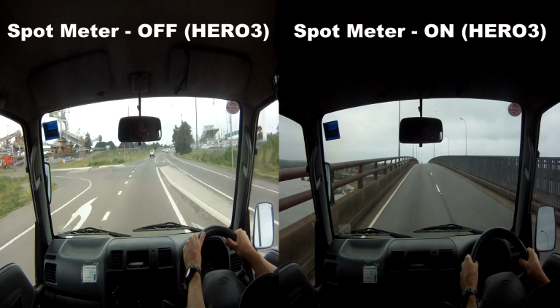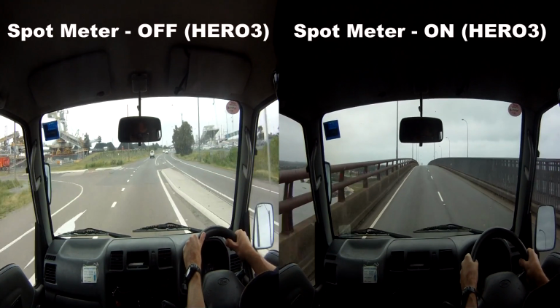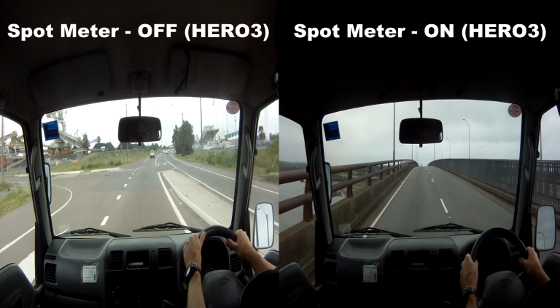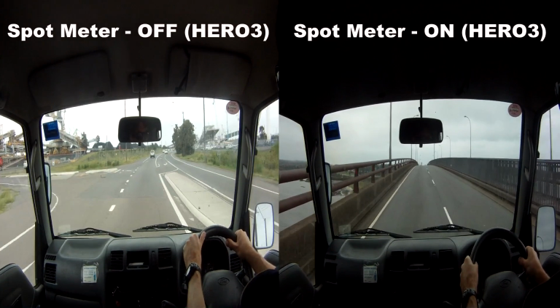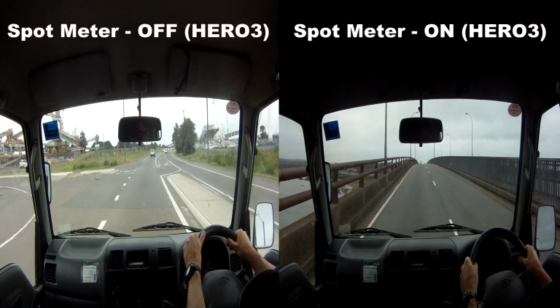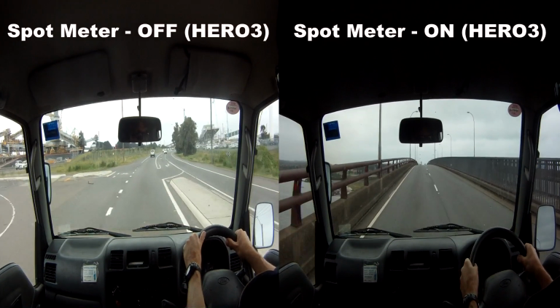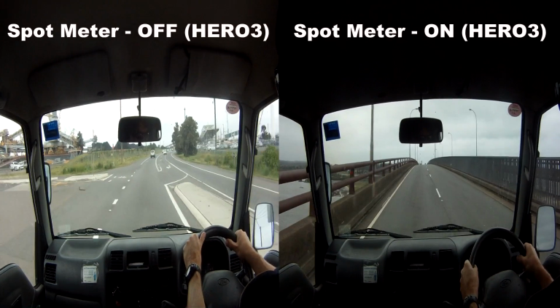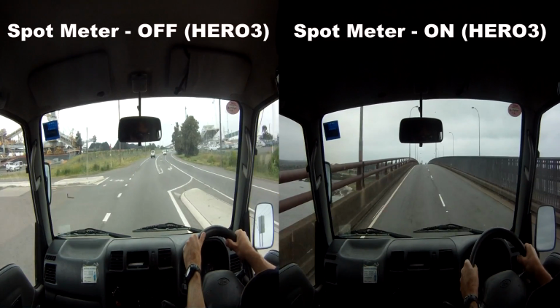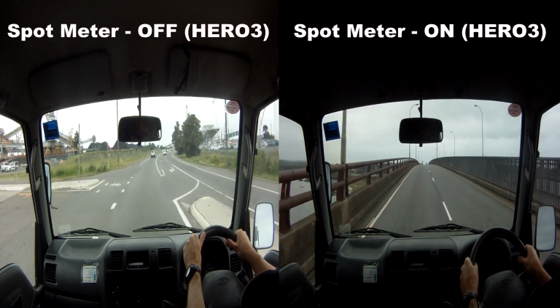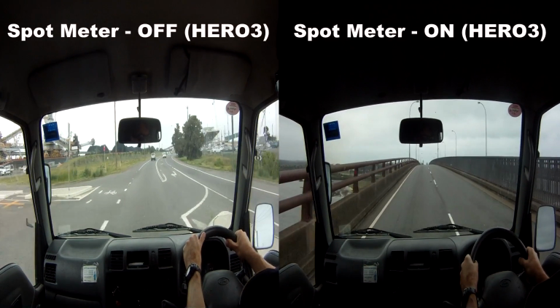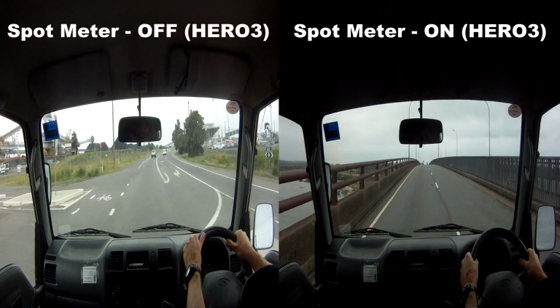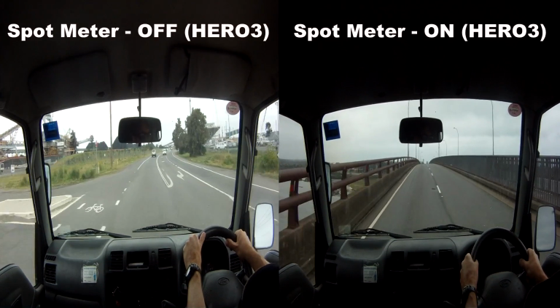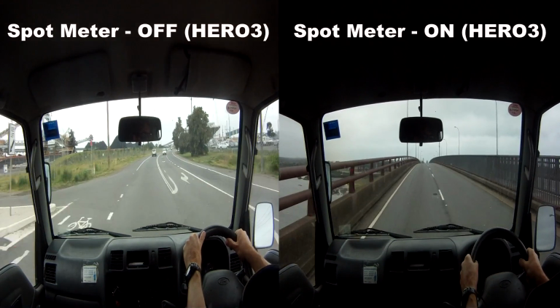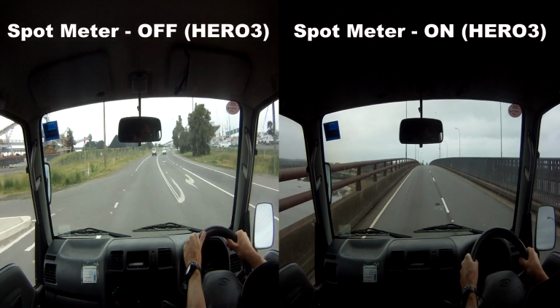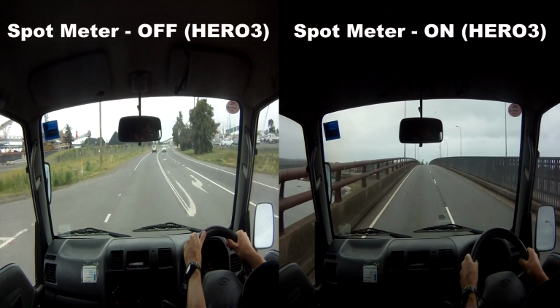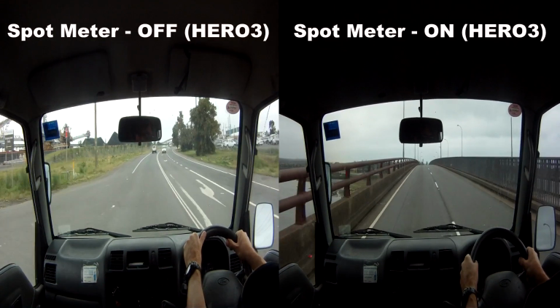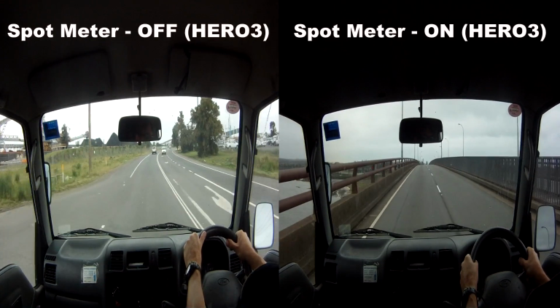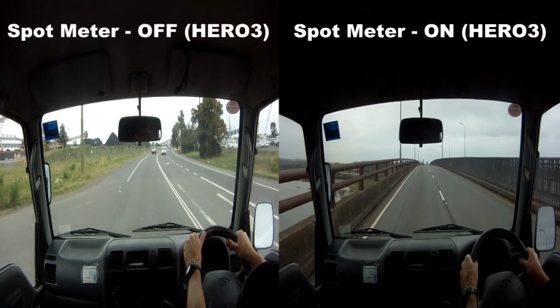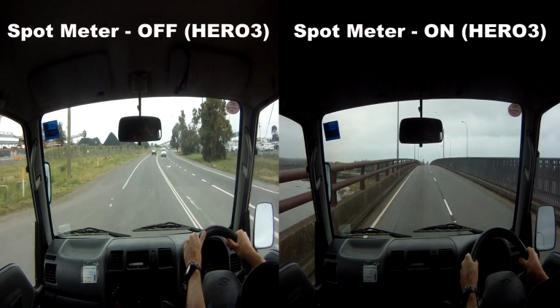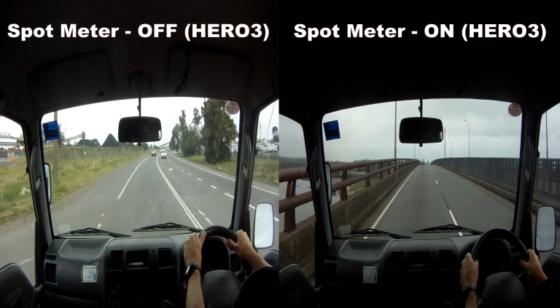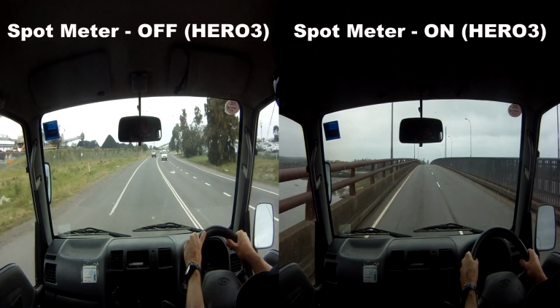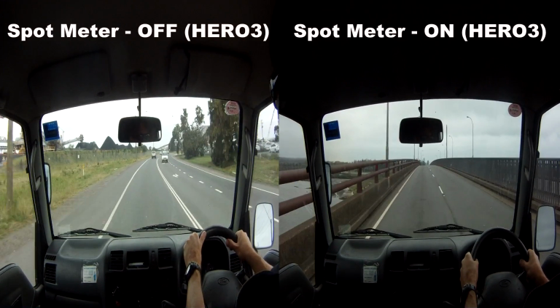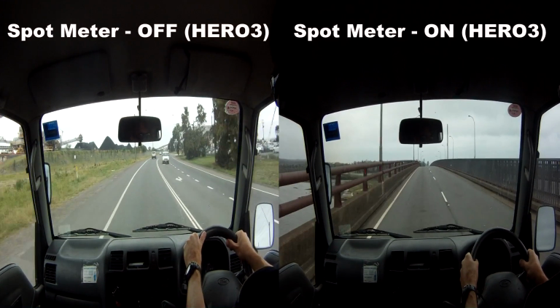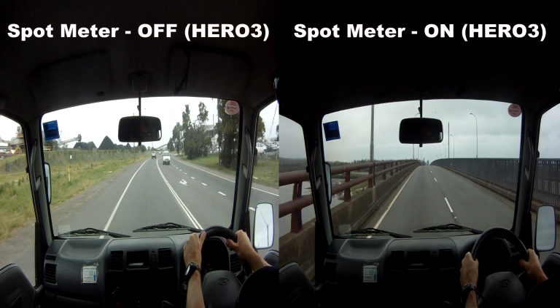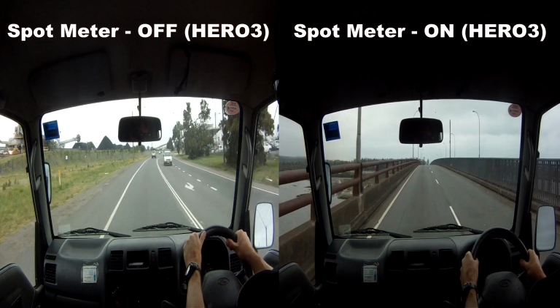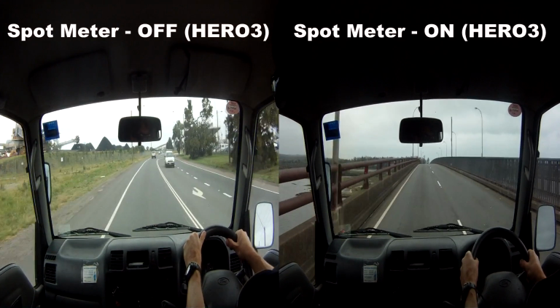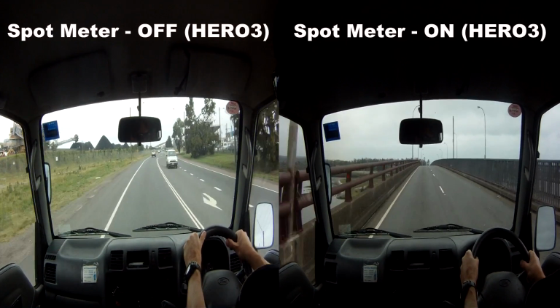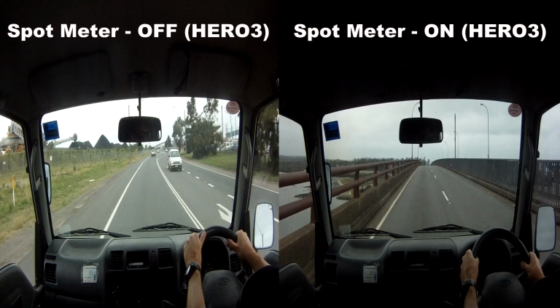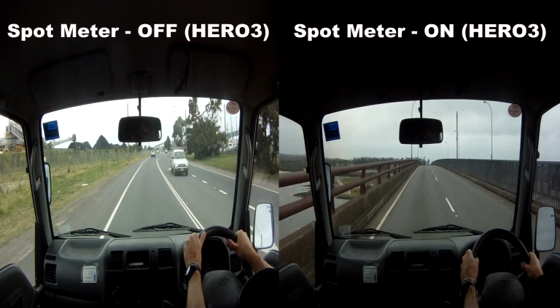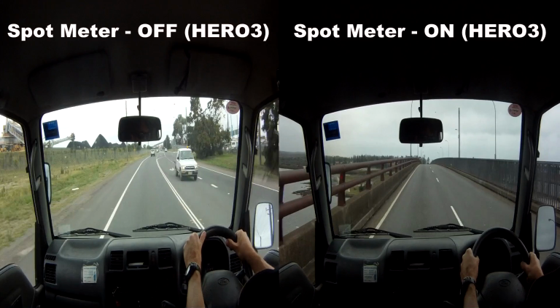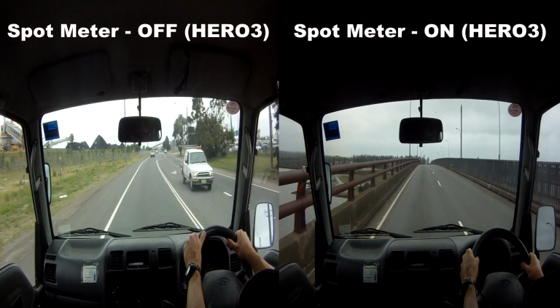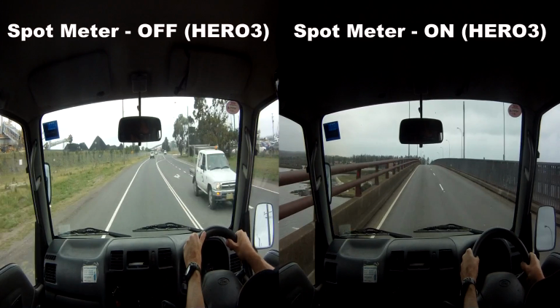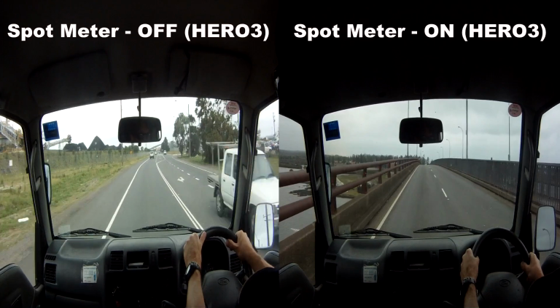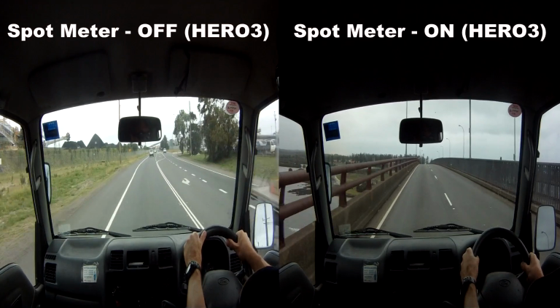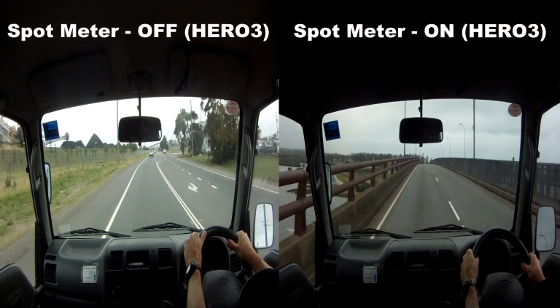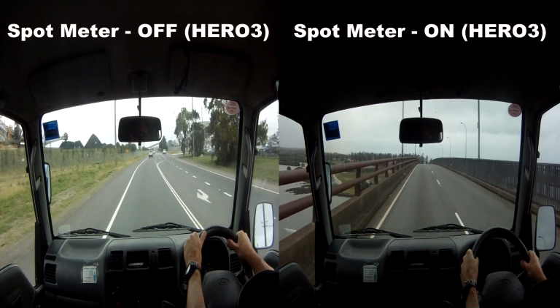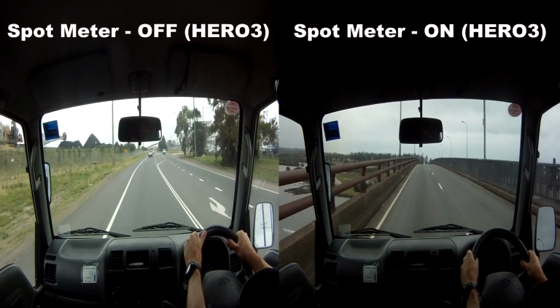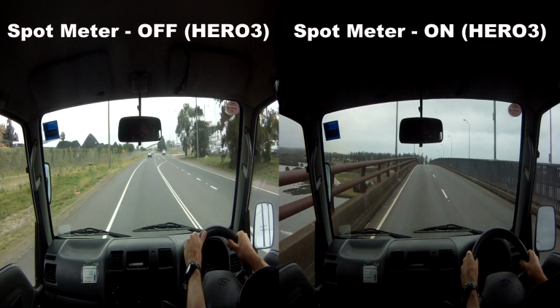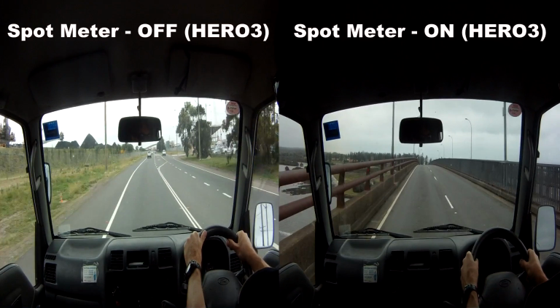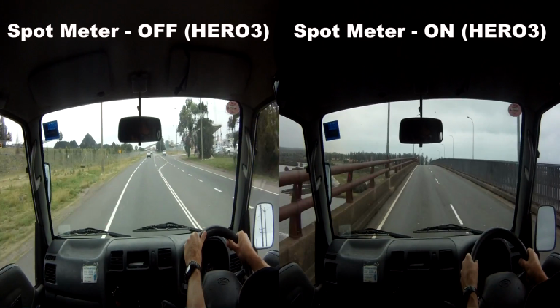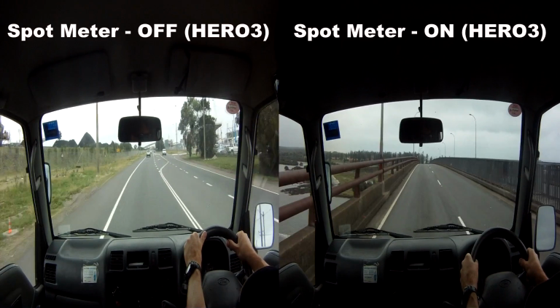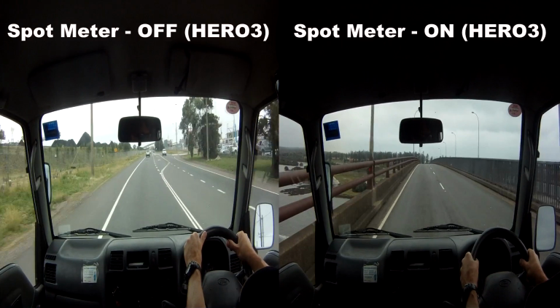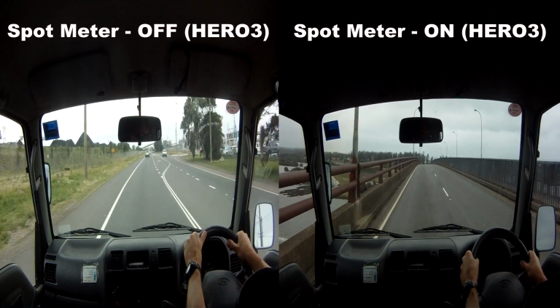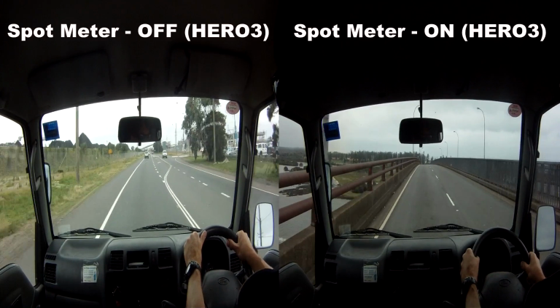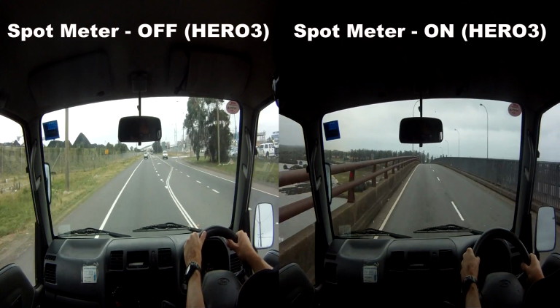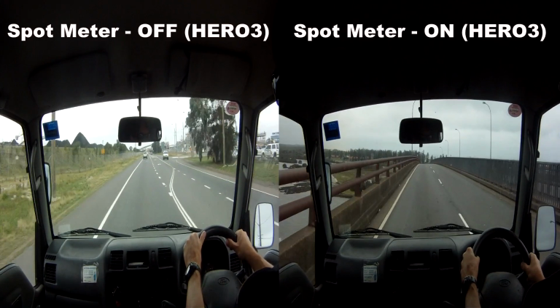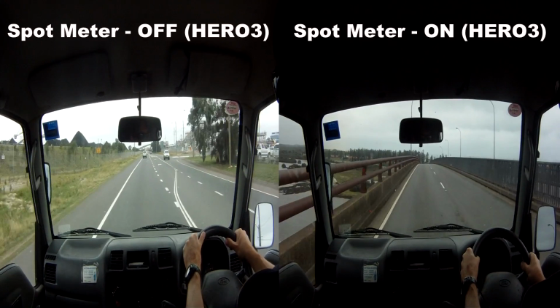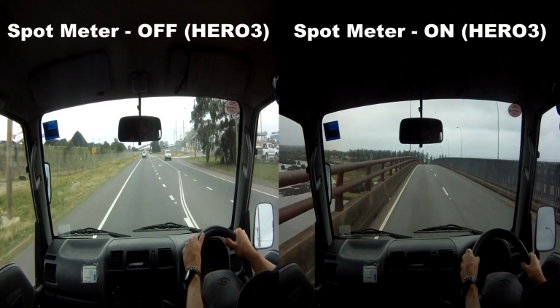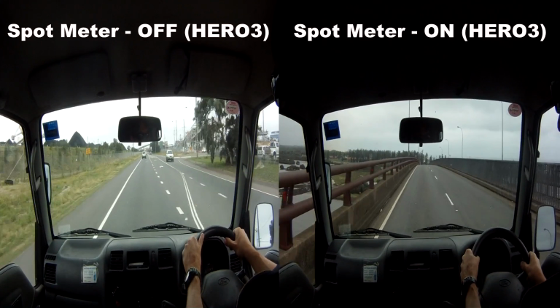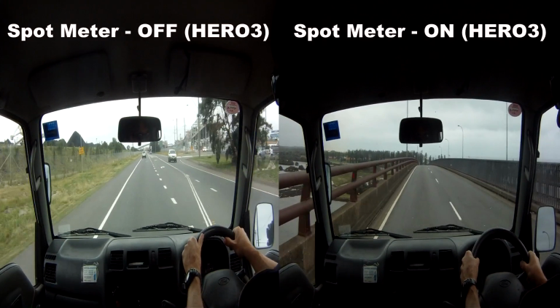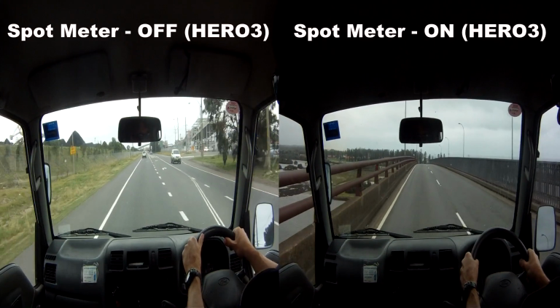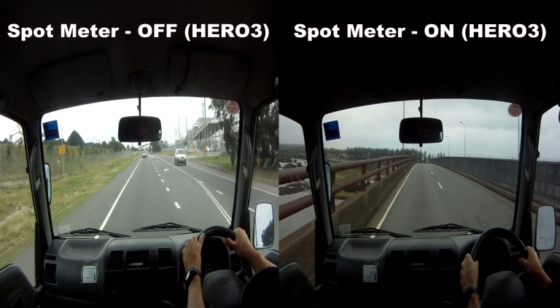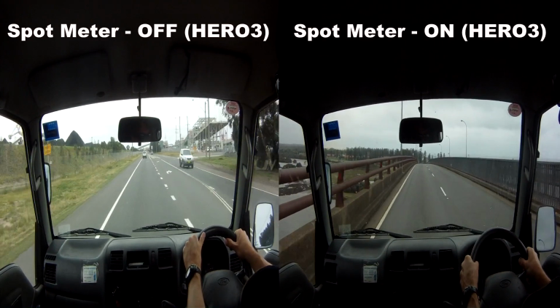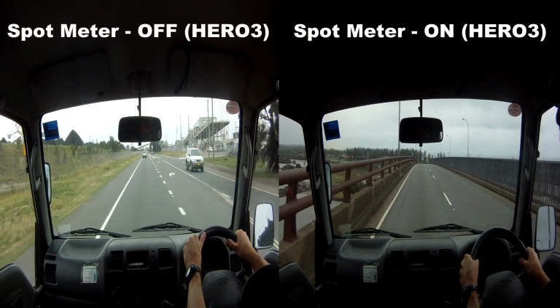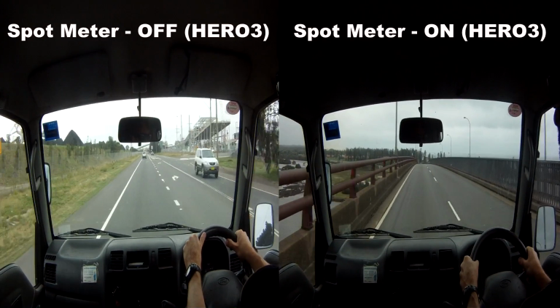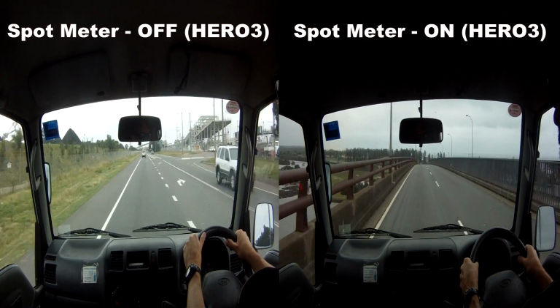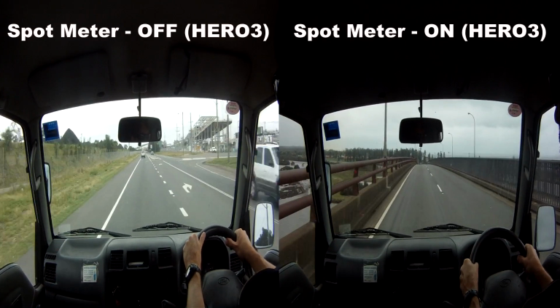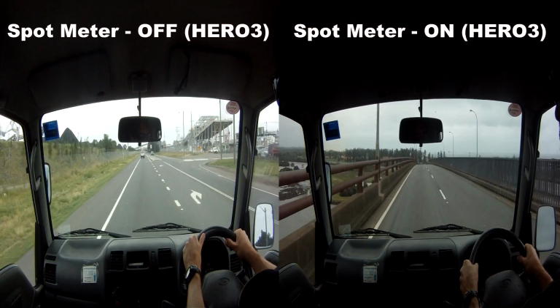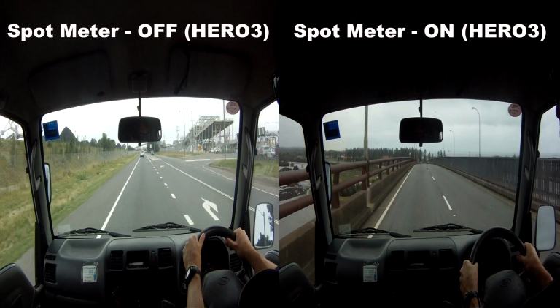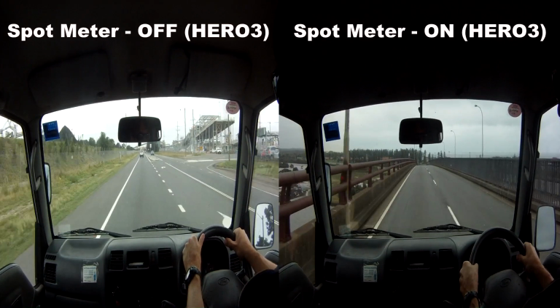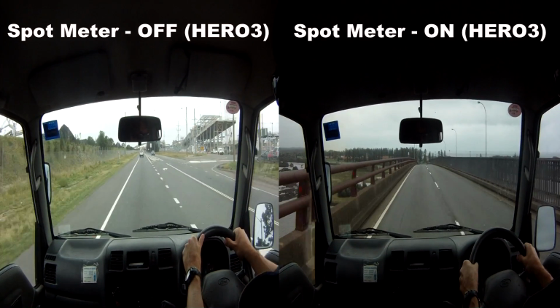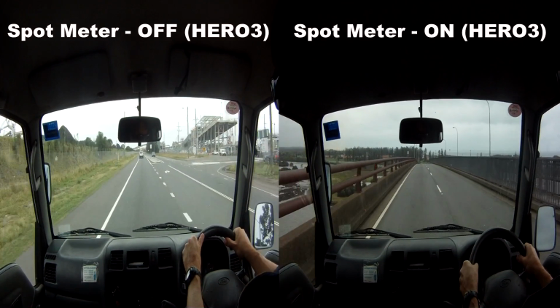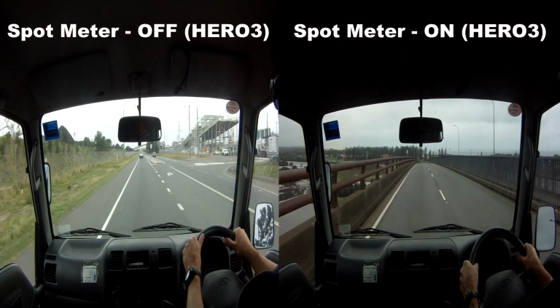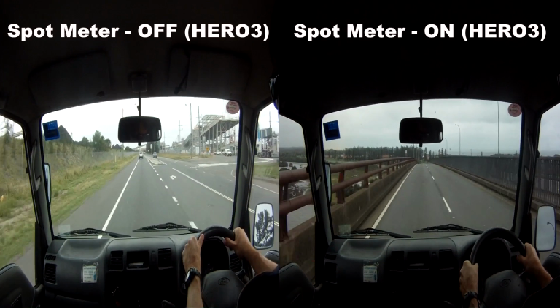Using the Spot Meter function may help to make the outside footage look even better. This is Bryn. Thanks for watching.